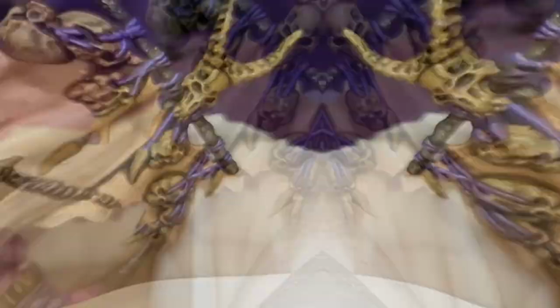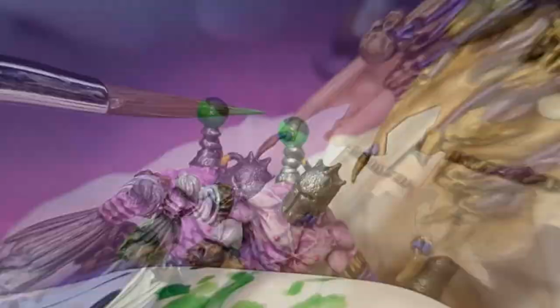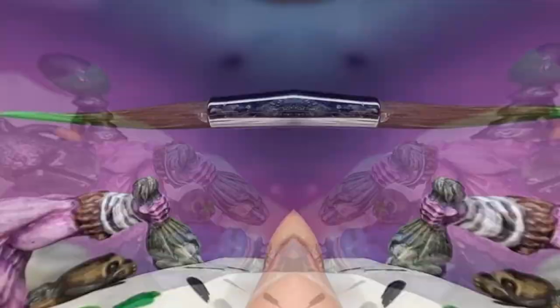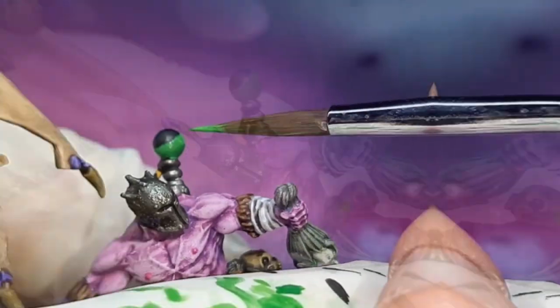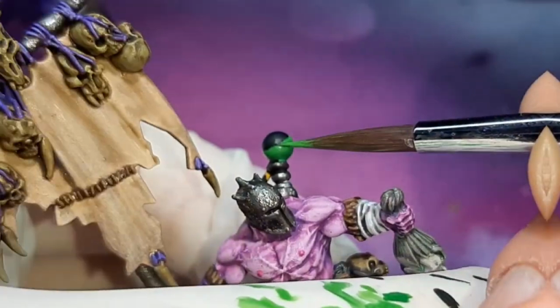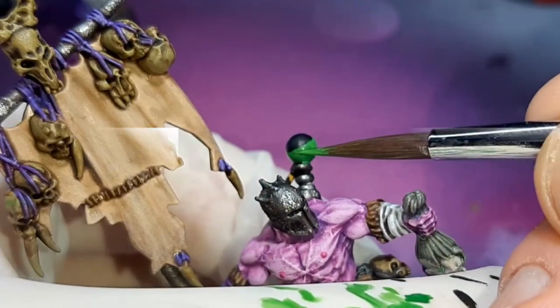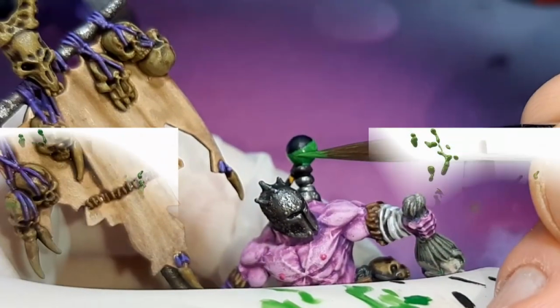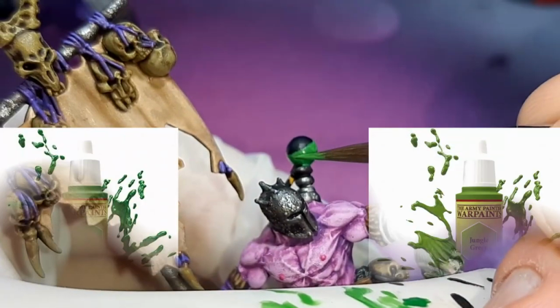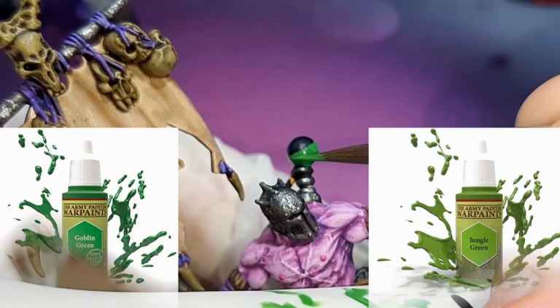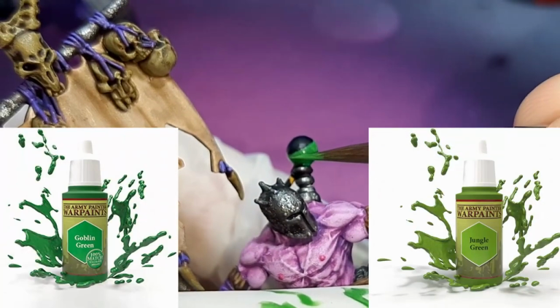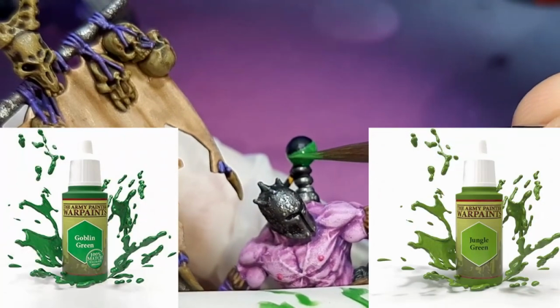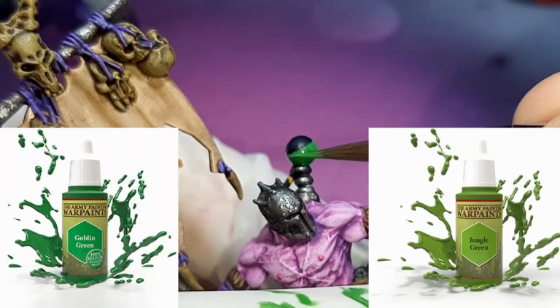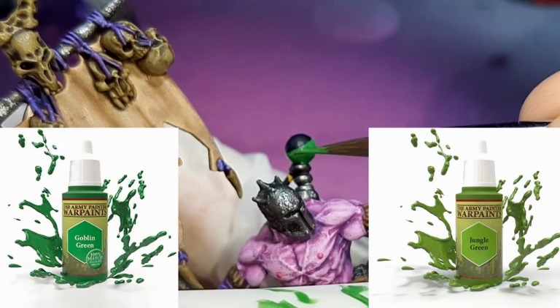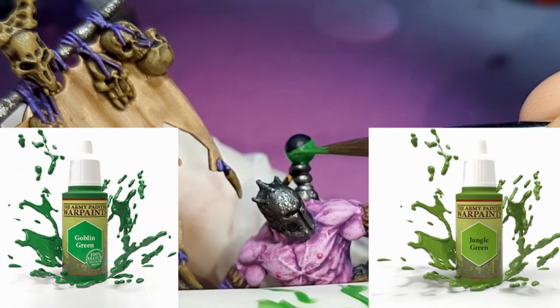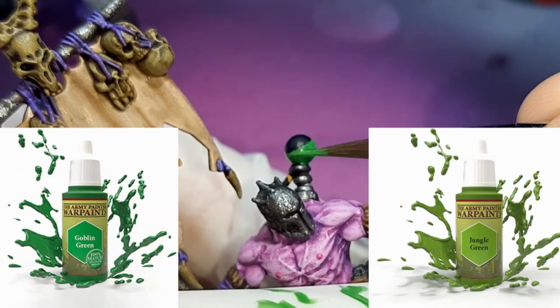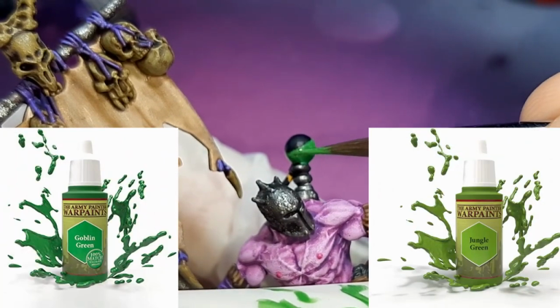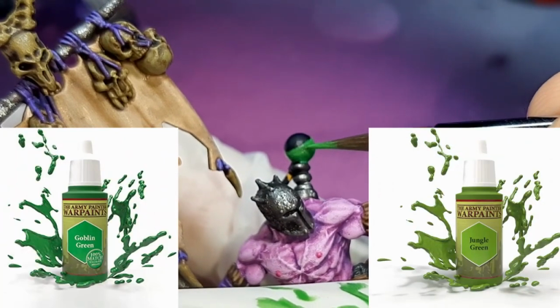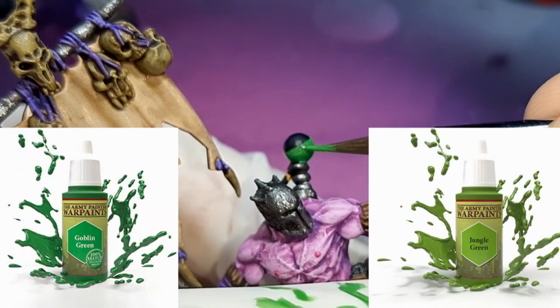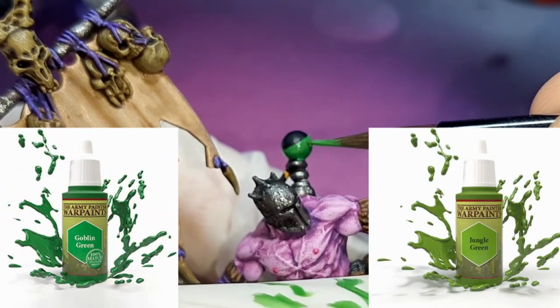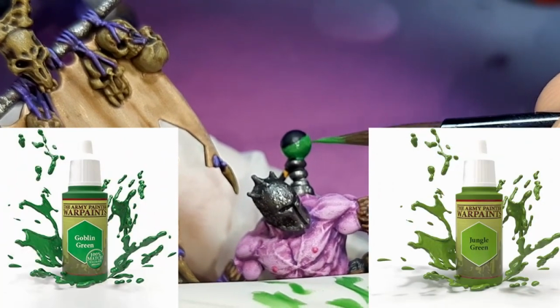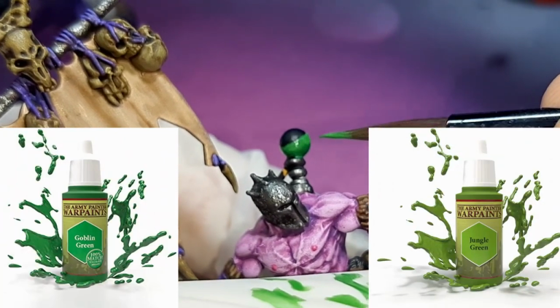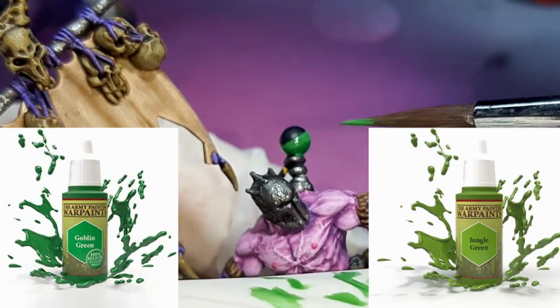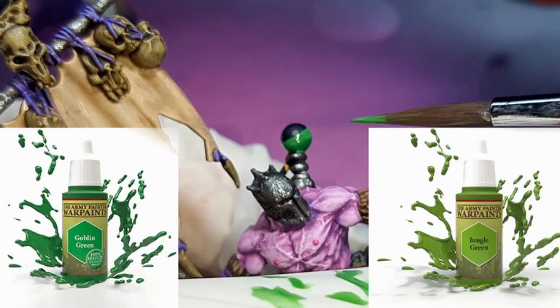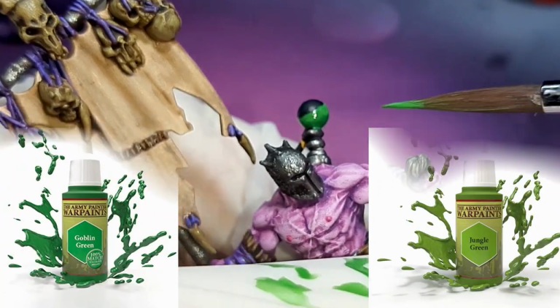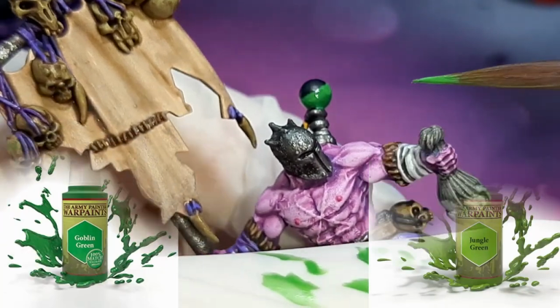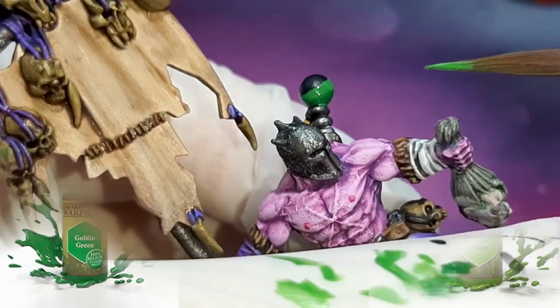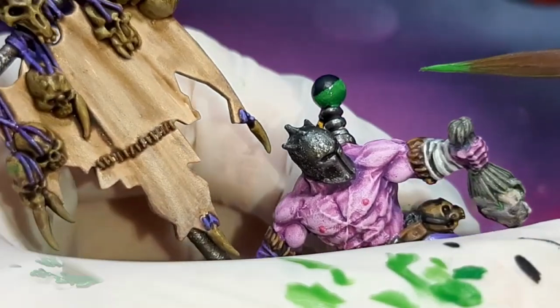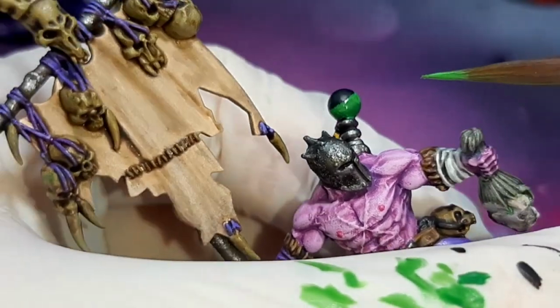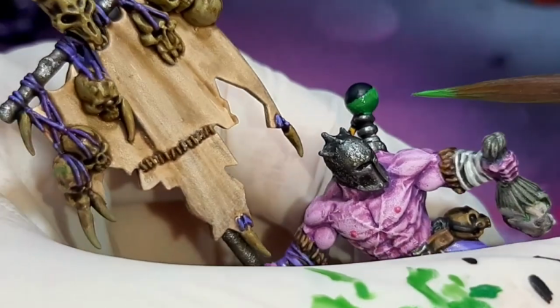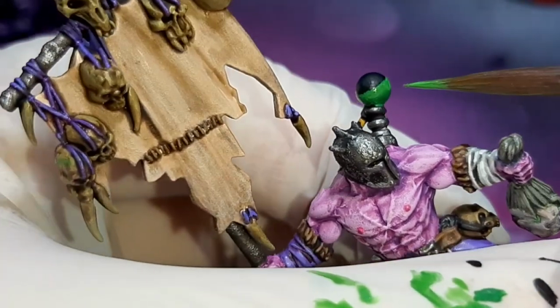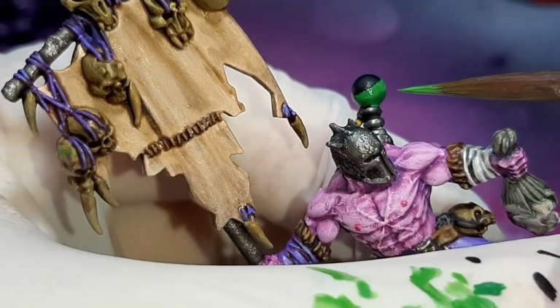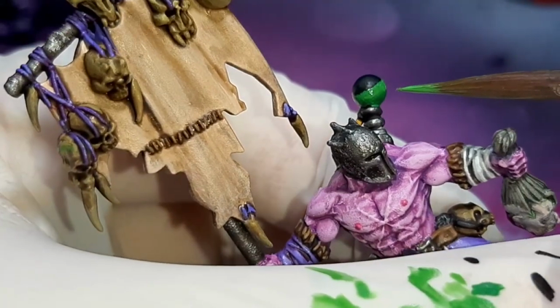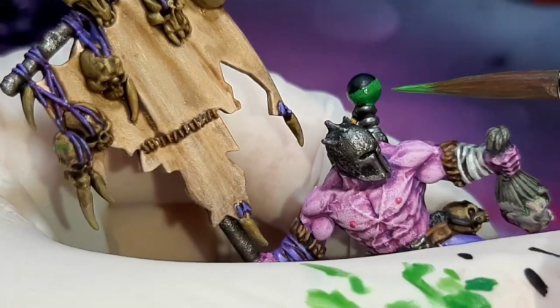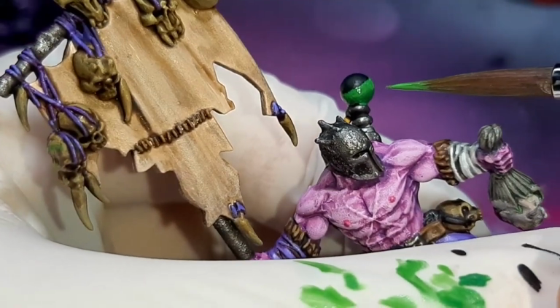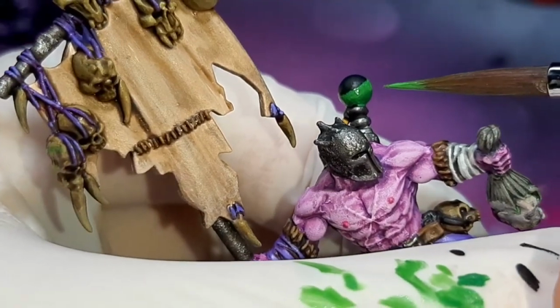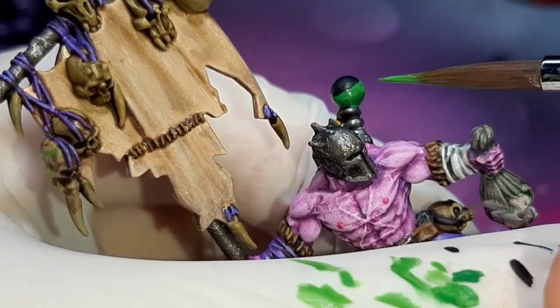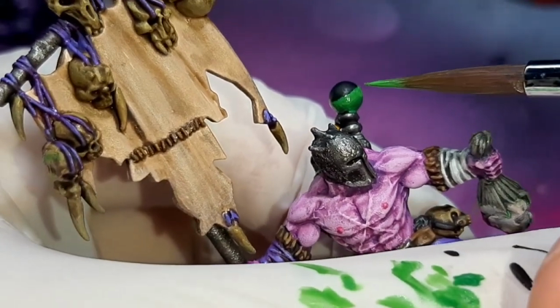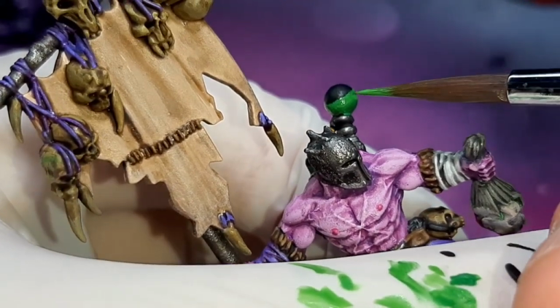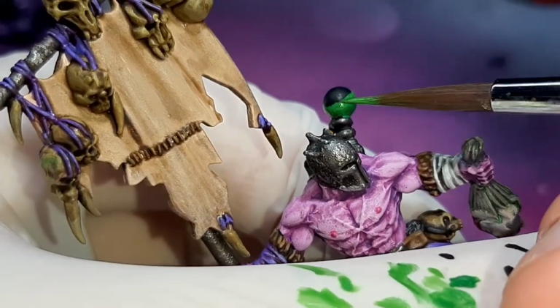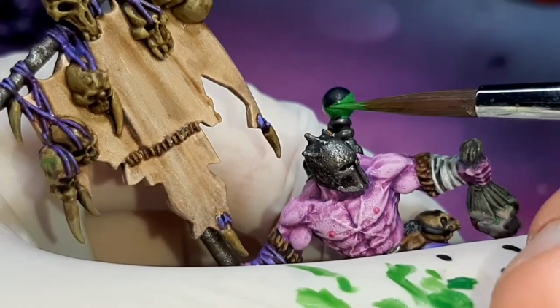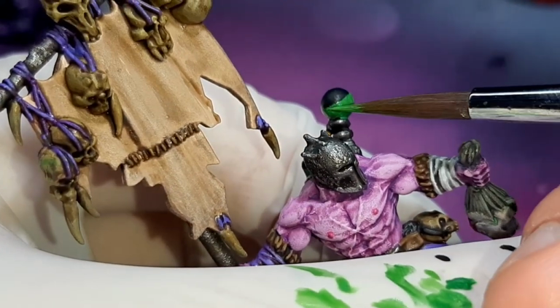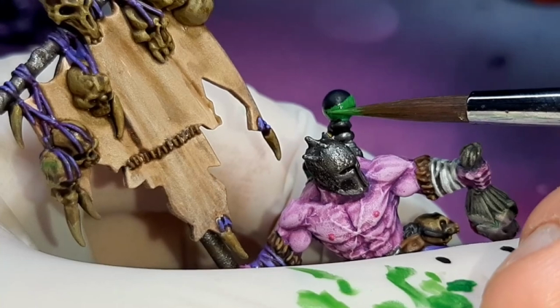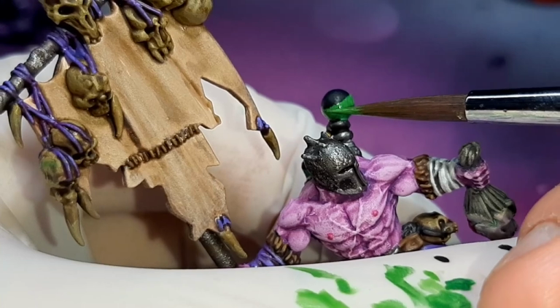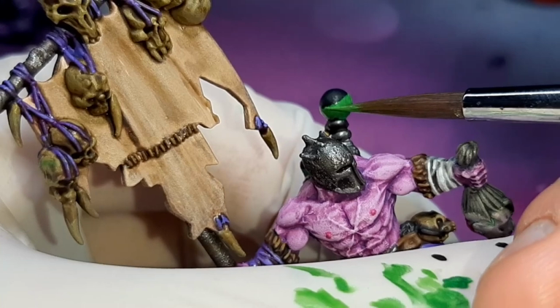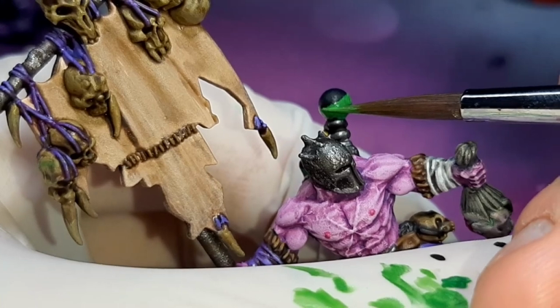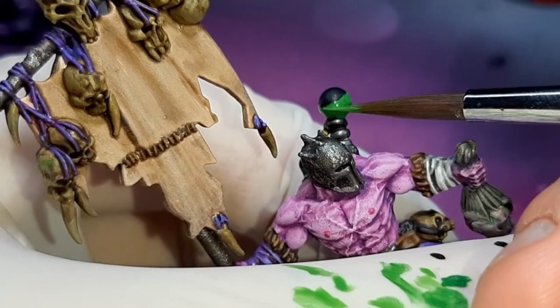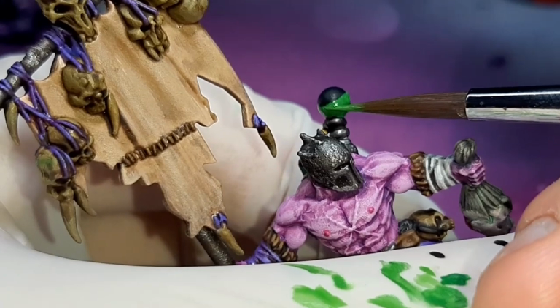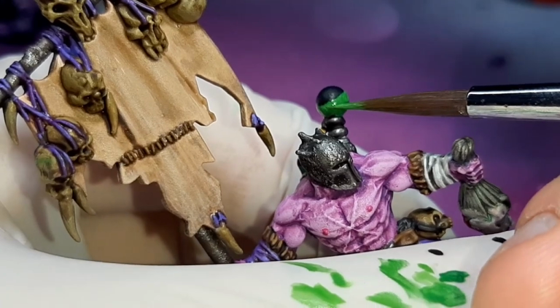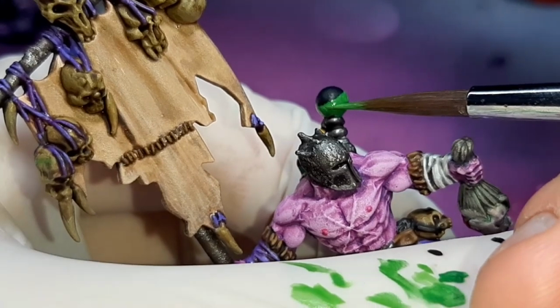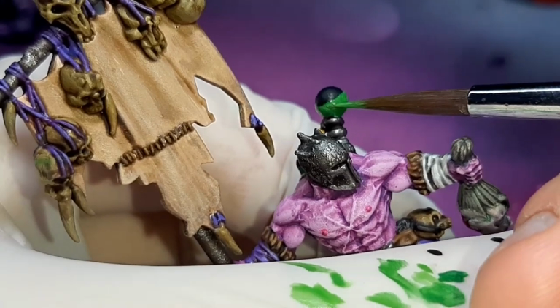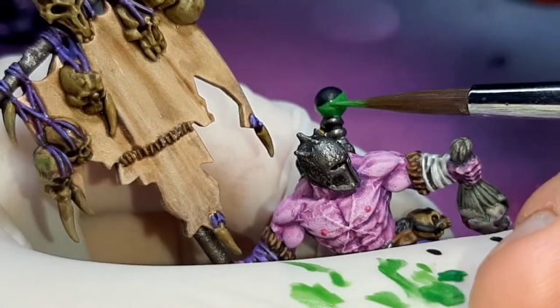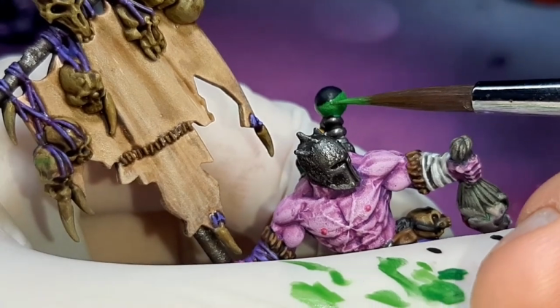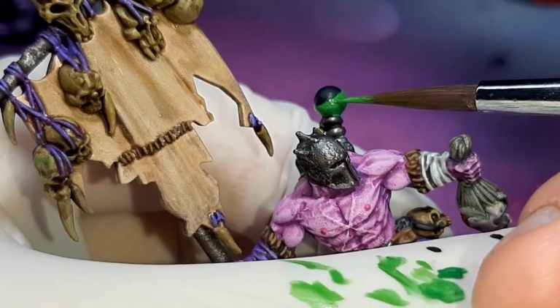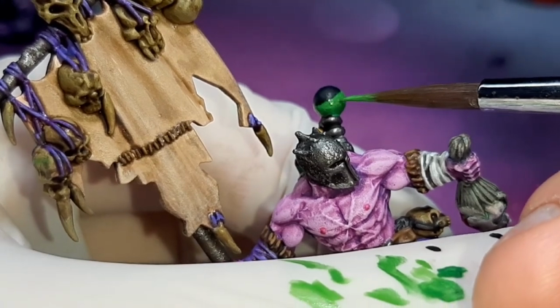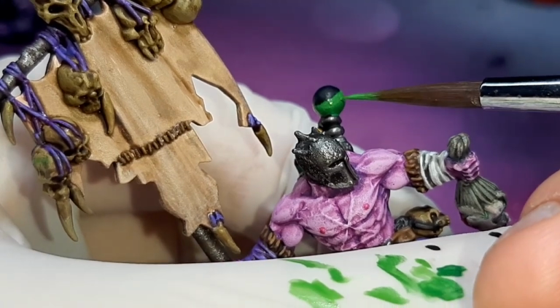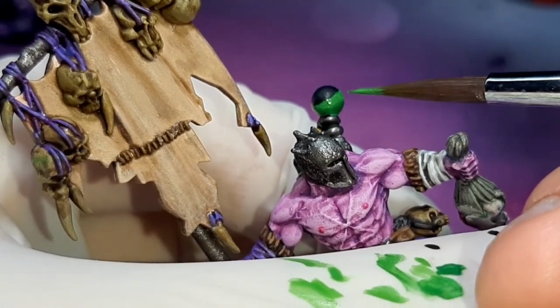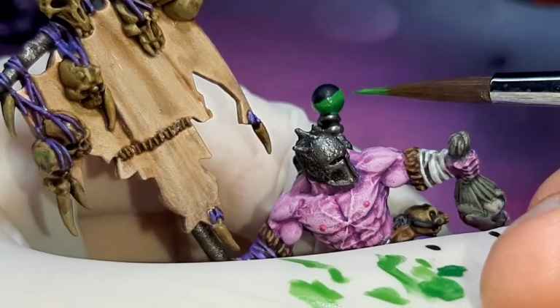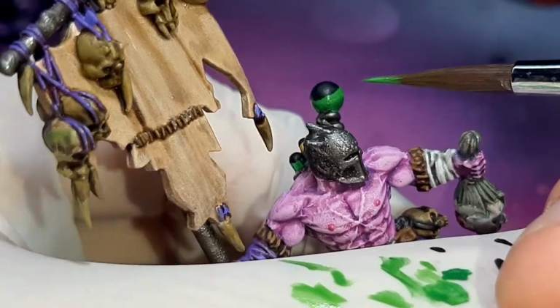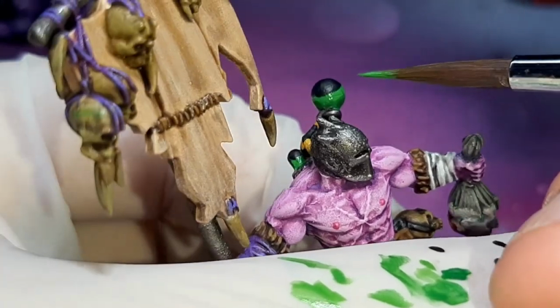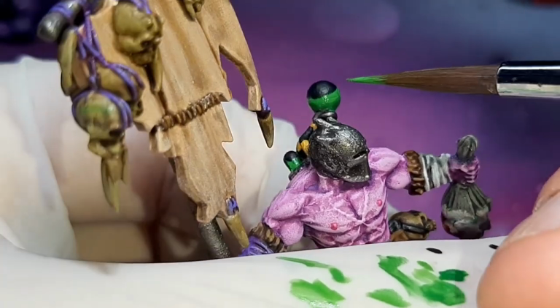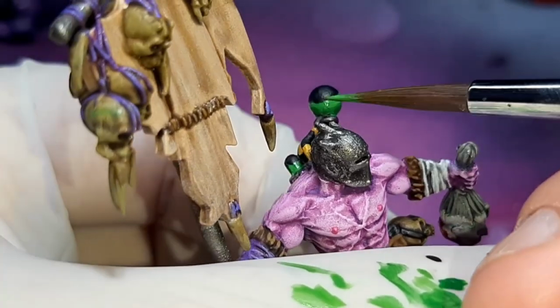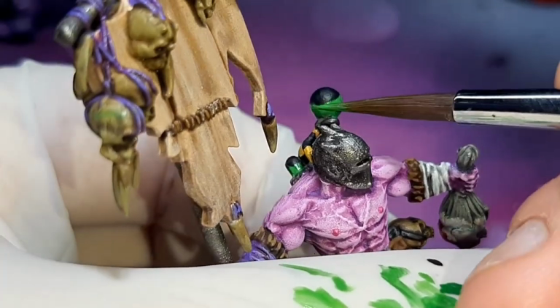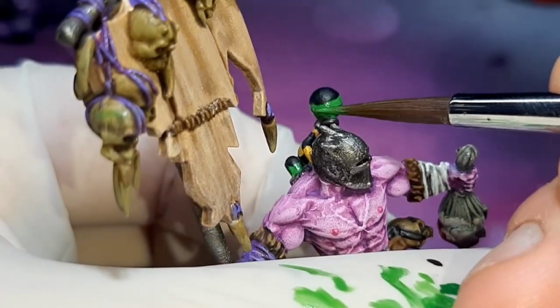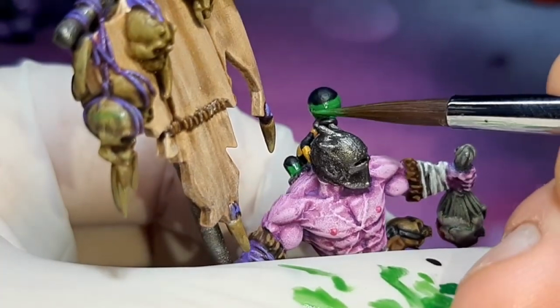This next step is a 50-50 mix of Goblin Green and Jungle Green, both from the Army Painter. With this mix, just apply a little bit less of the paint this time again.